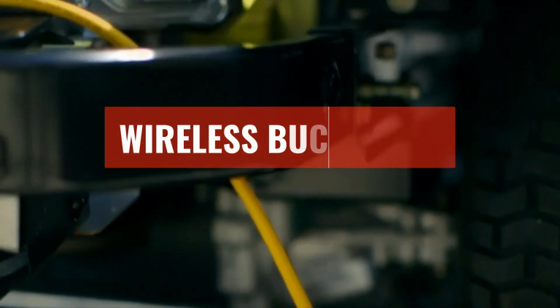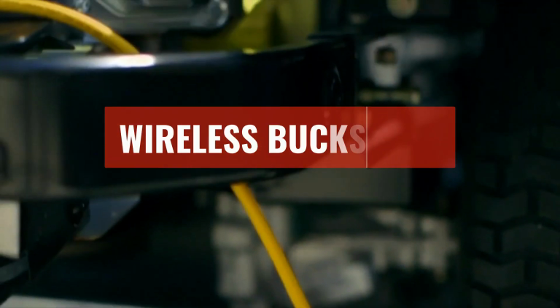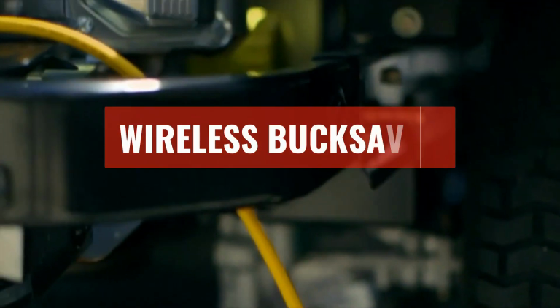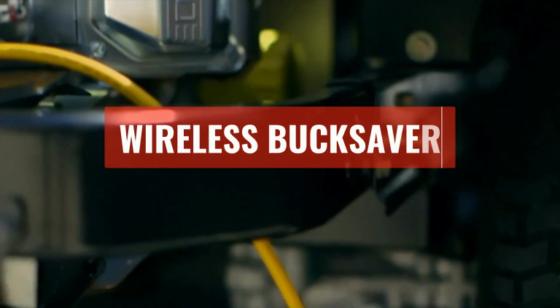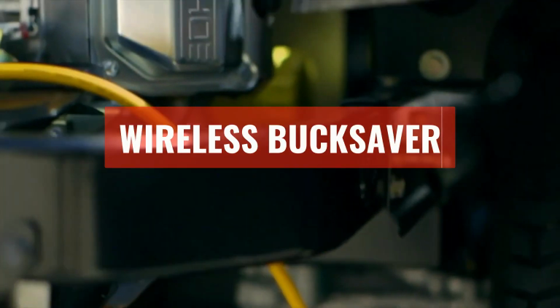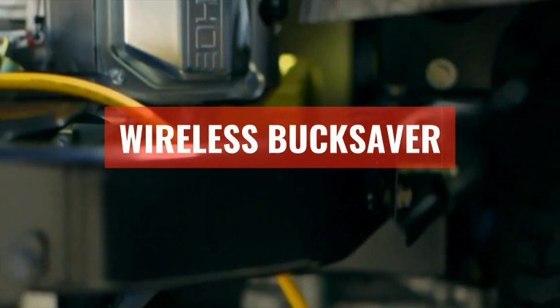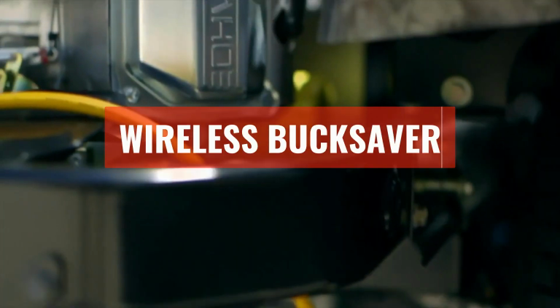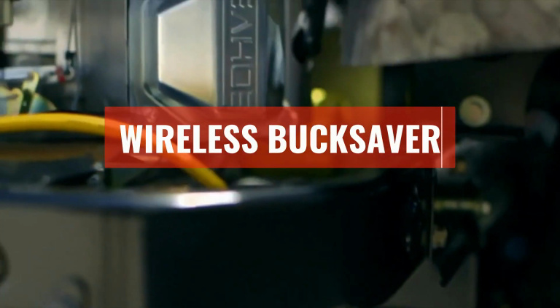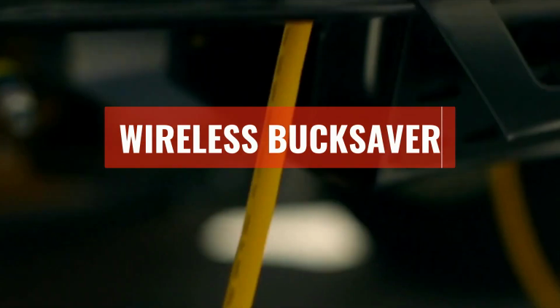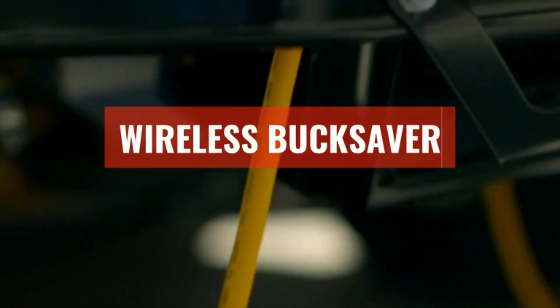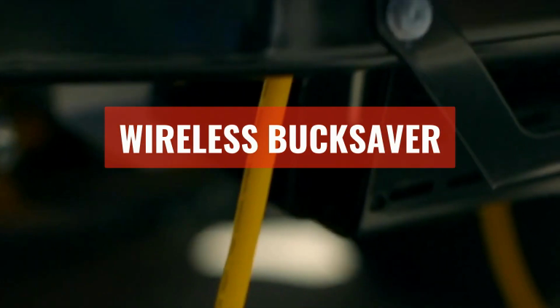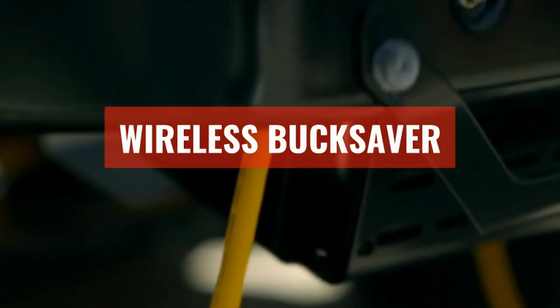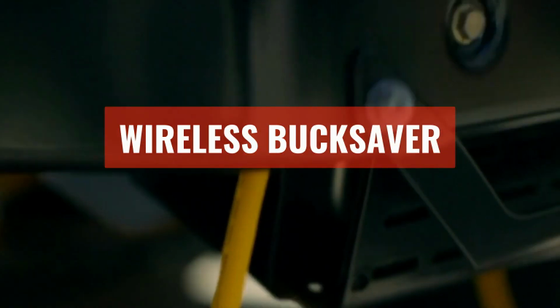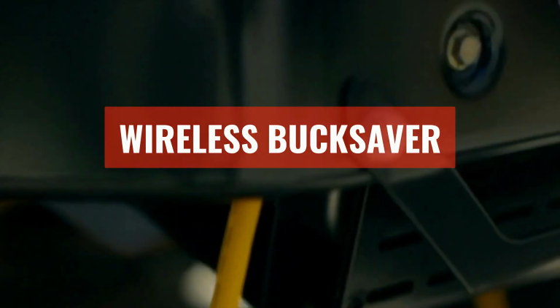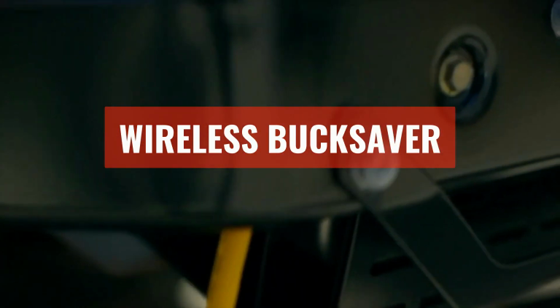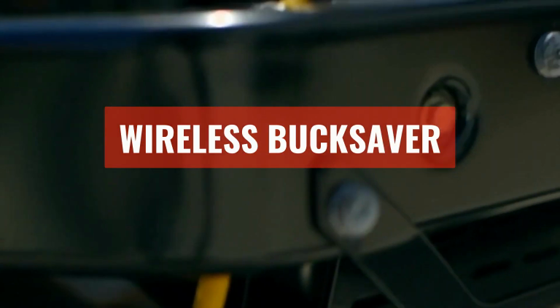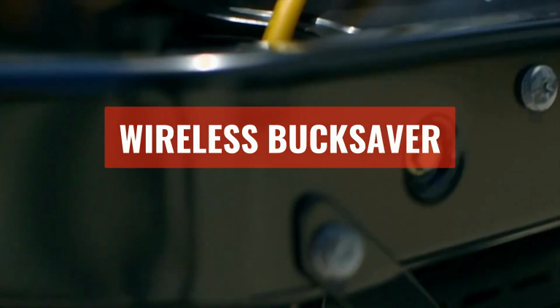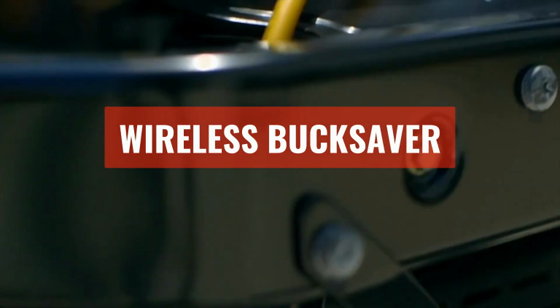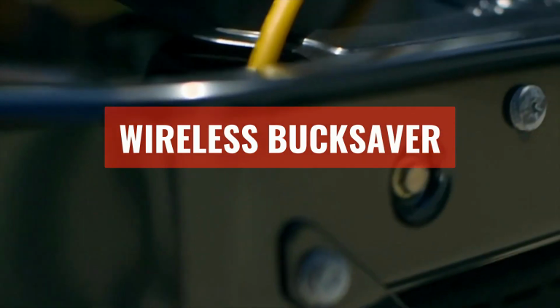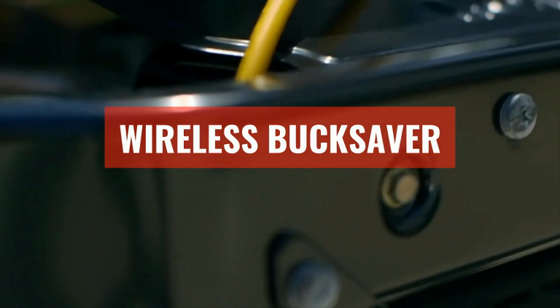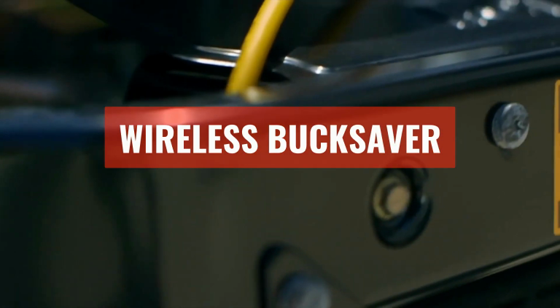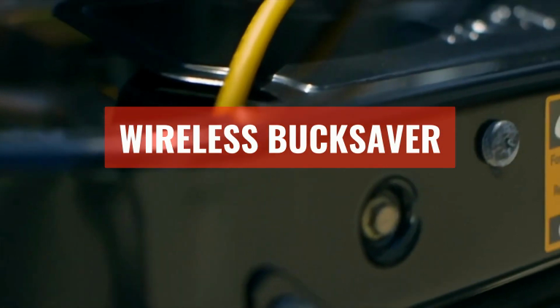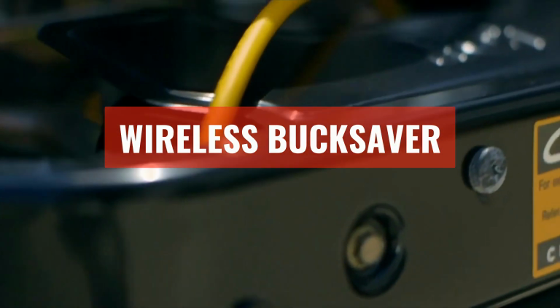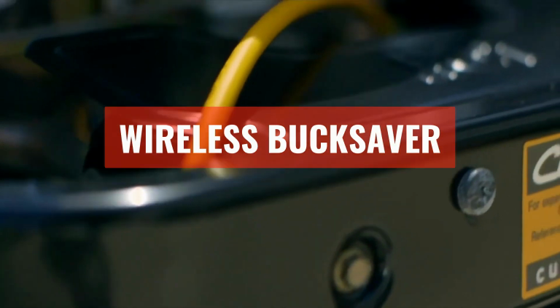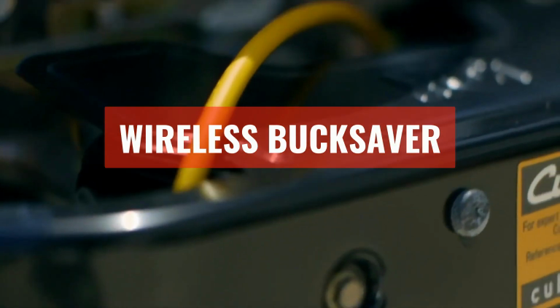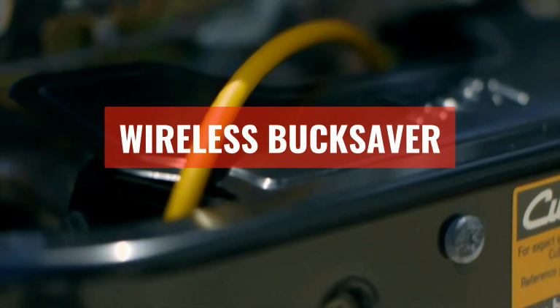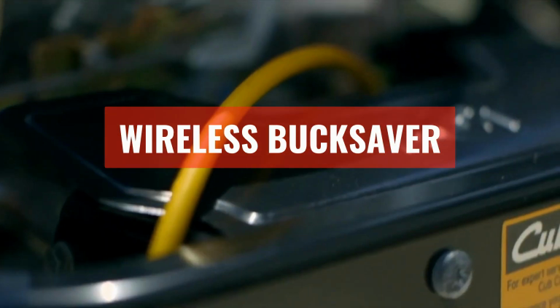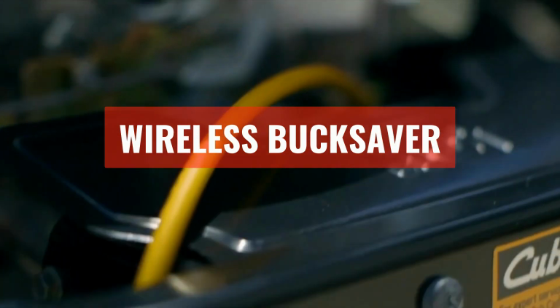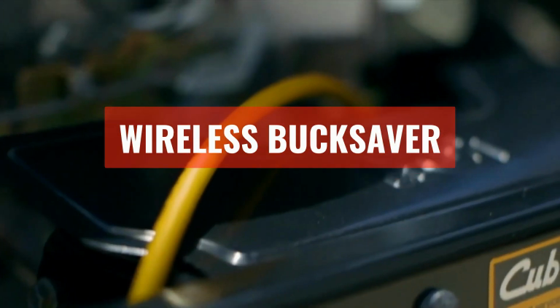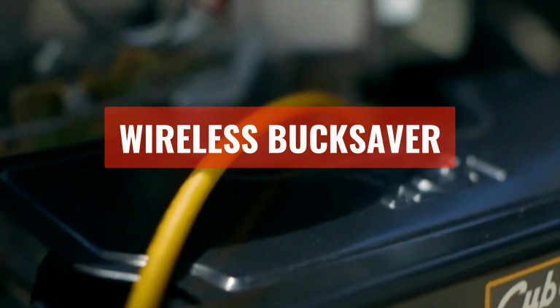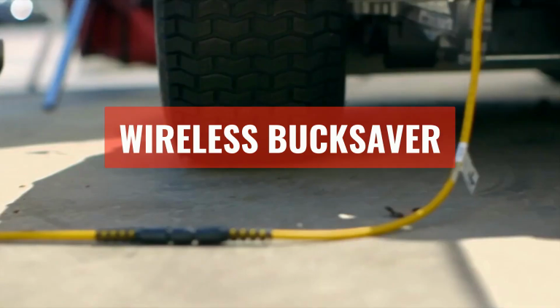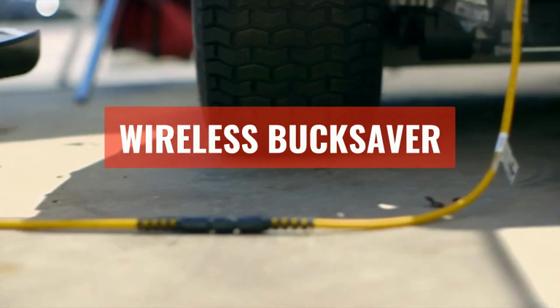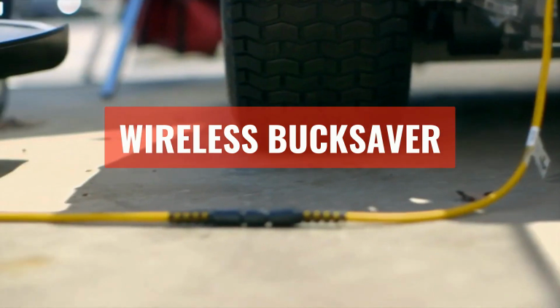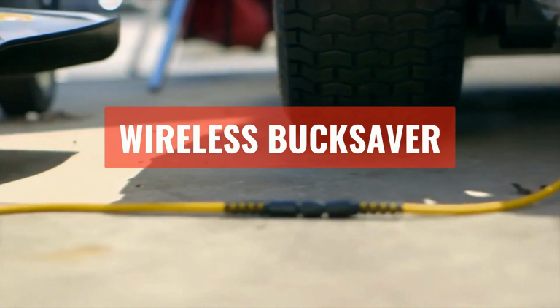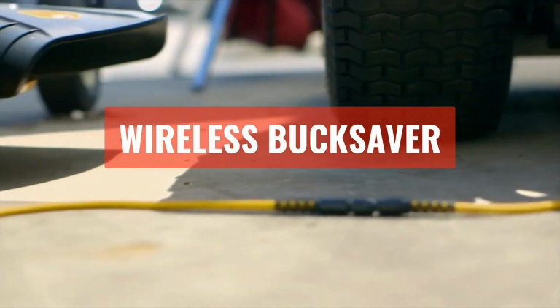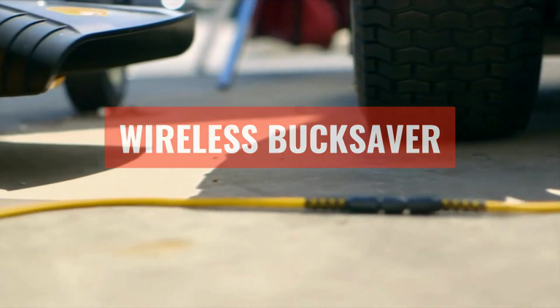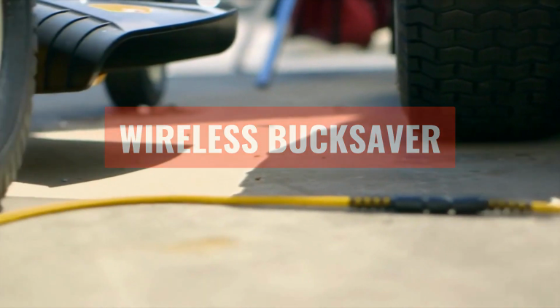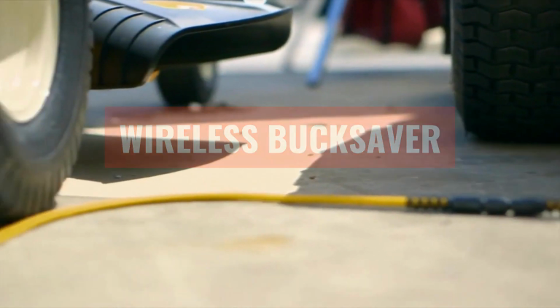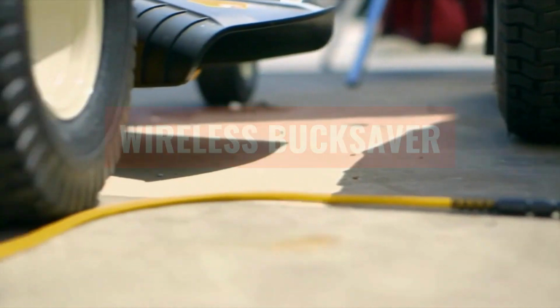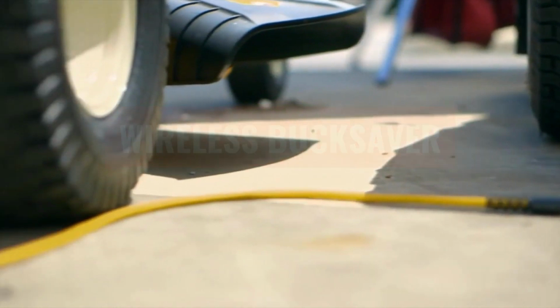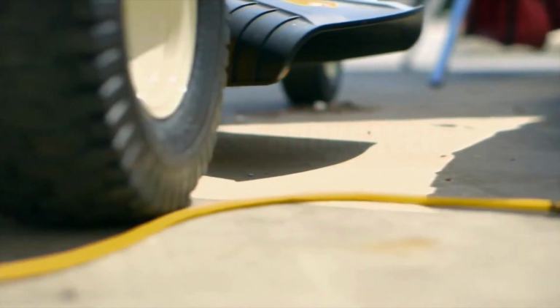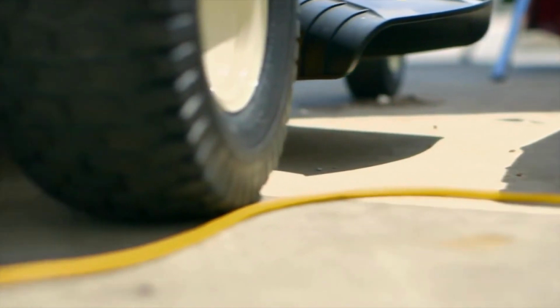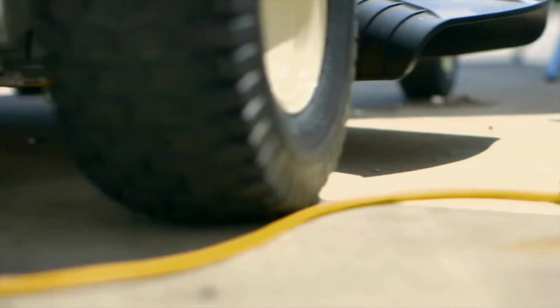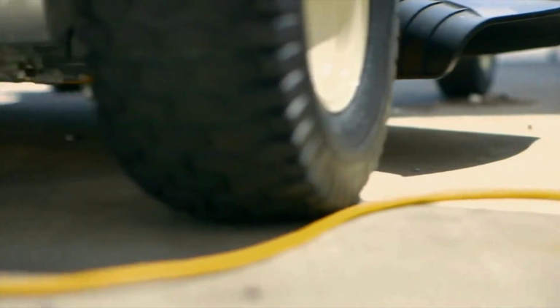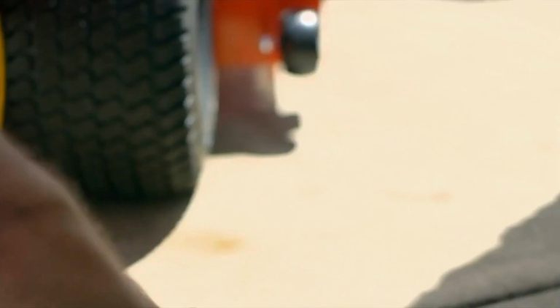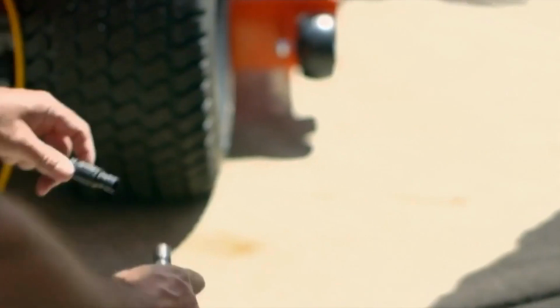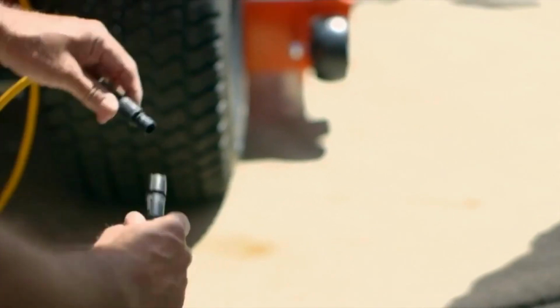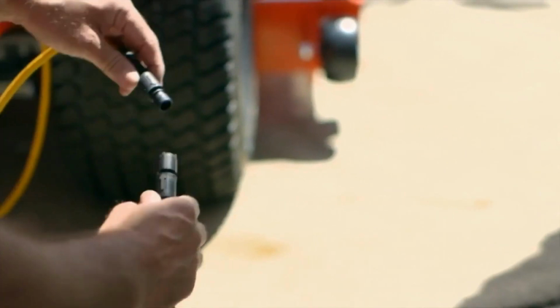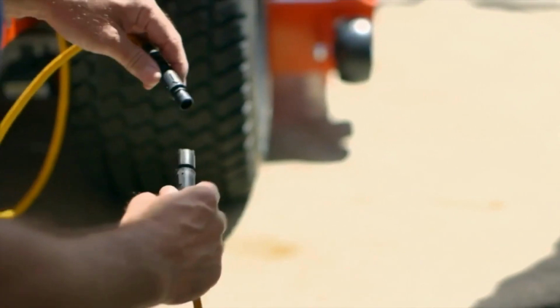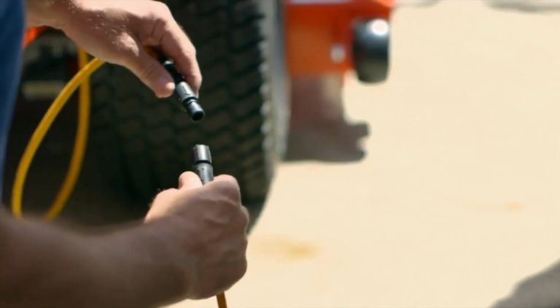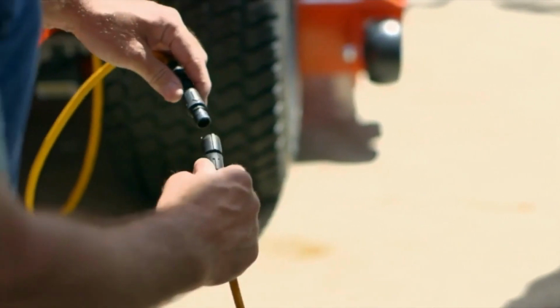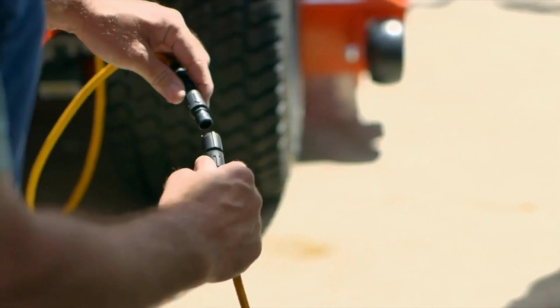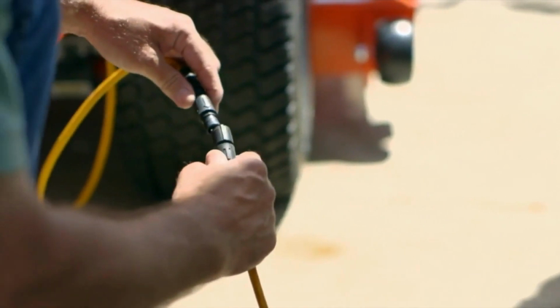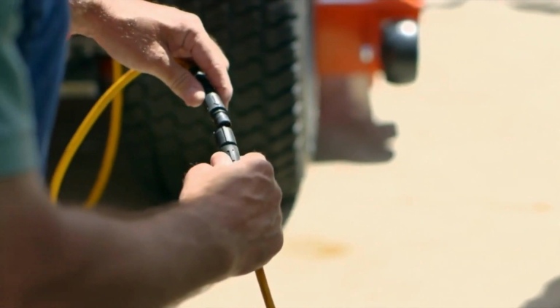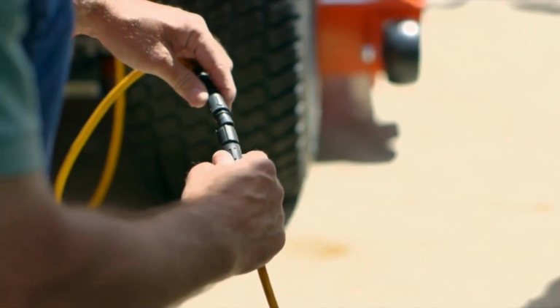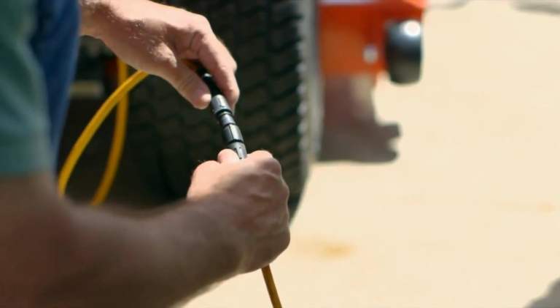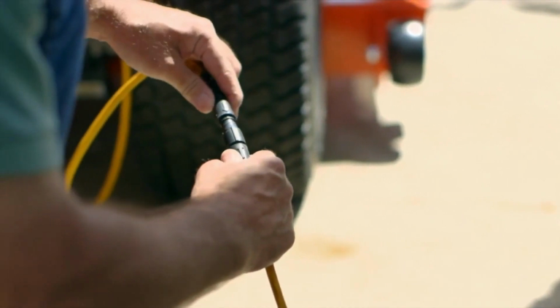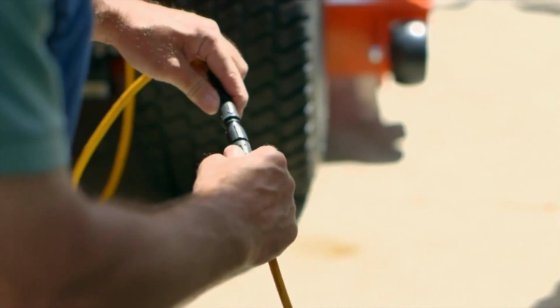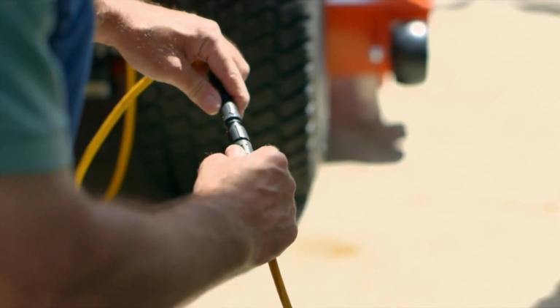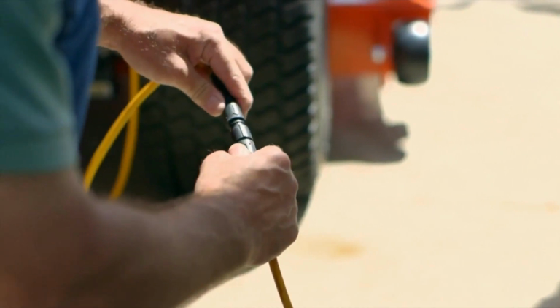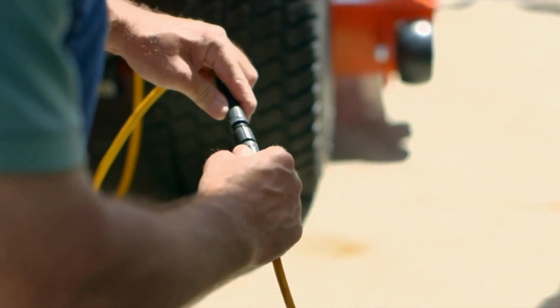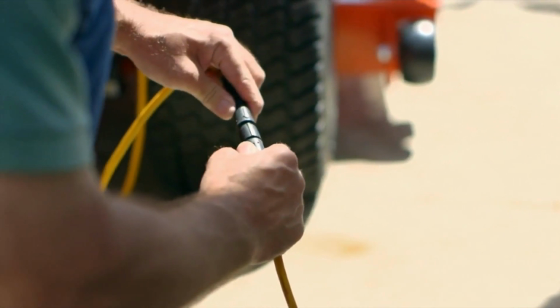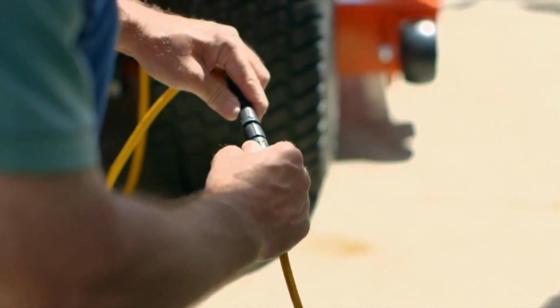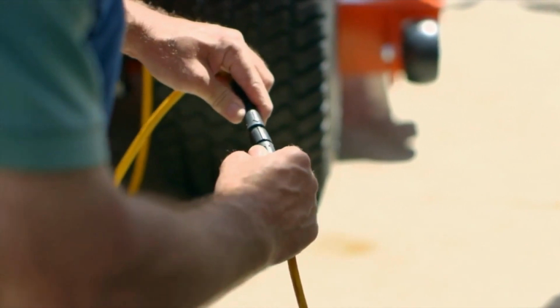So where are we seeing this getting used? Hardware stores, places like Tractor Supply — anywhere where you're going to see a retailer keeping things outside.